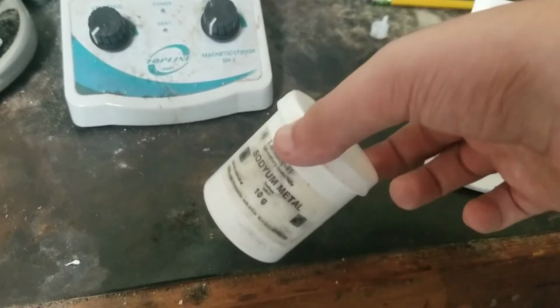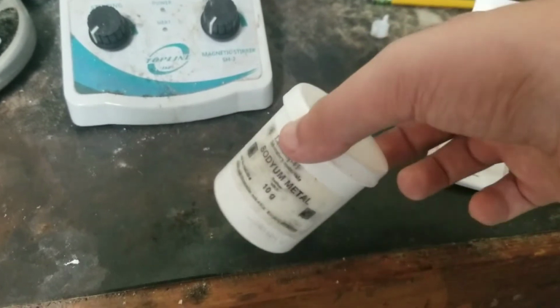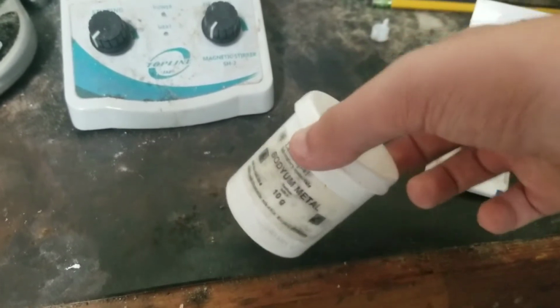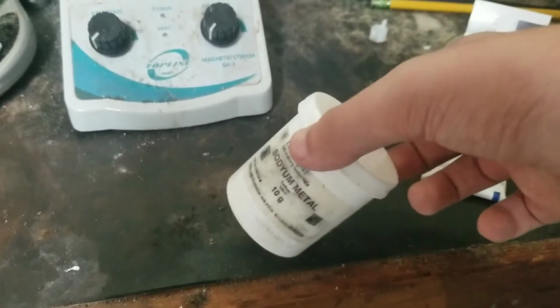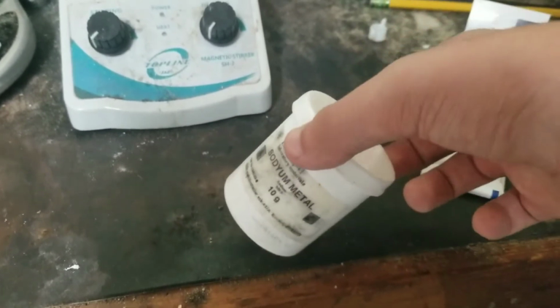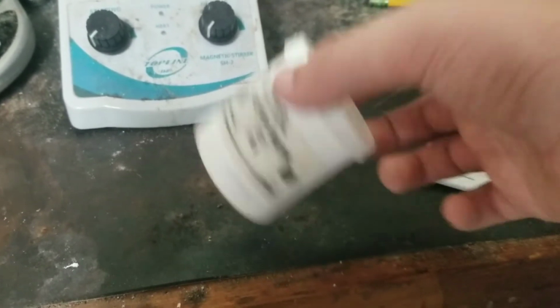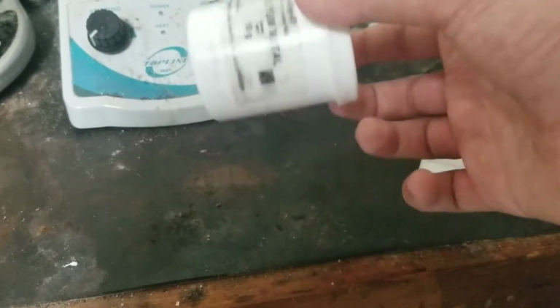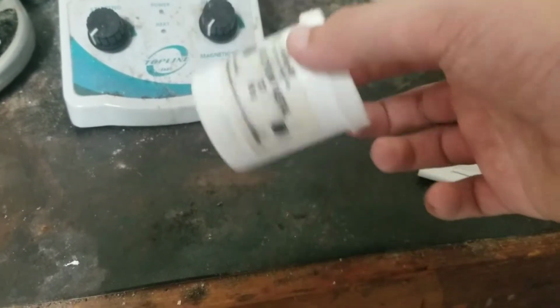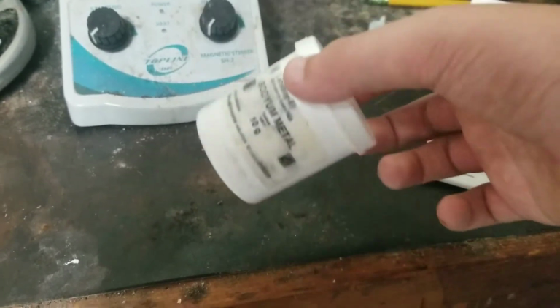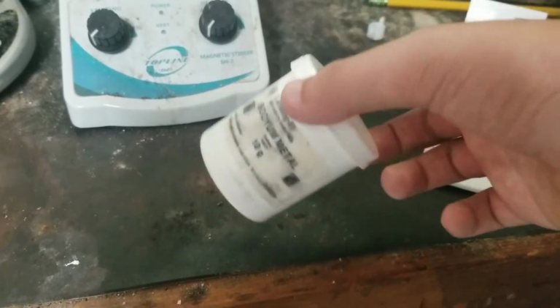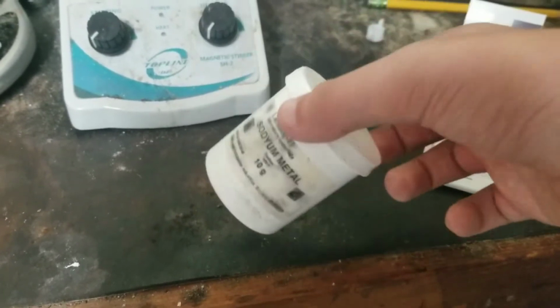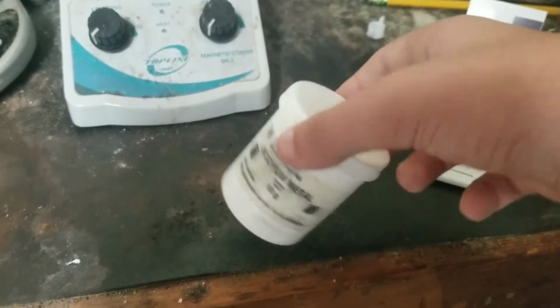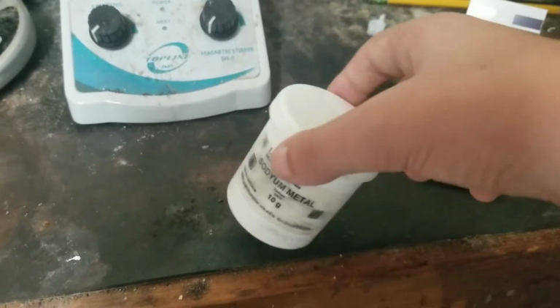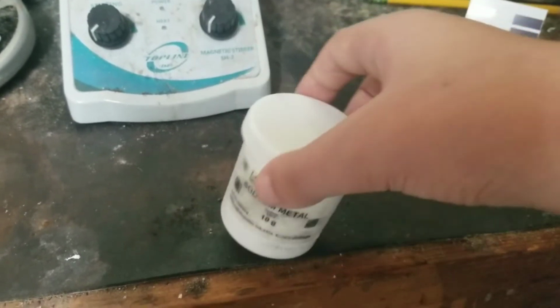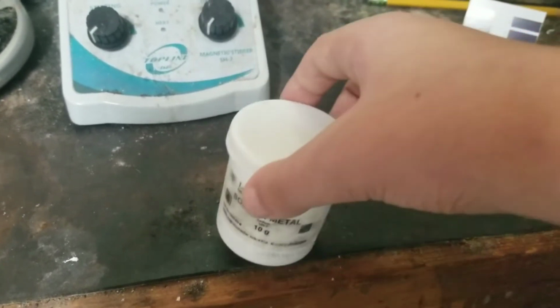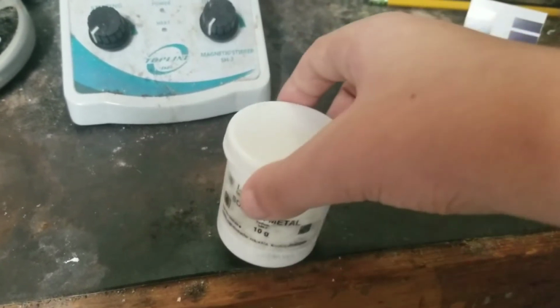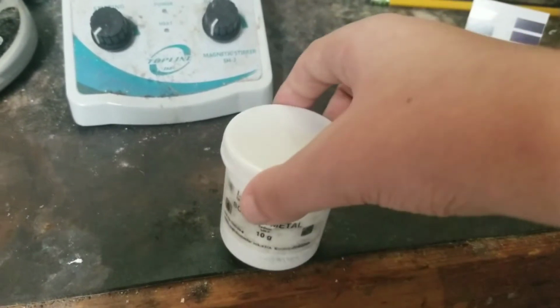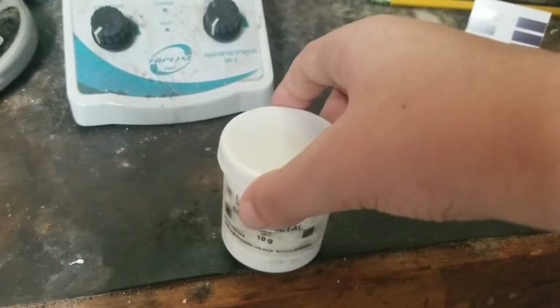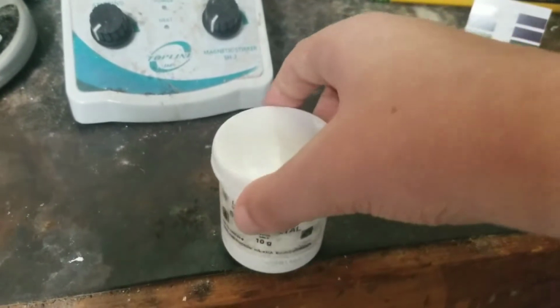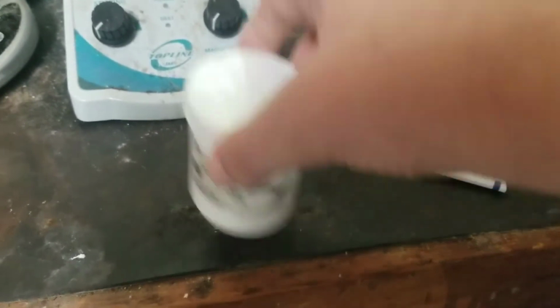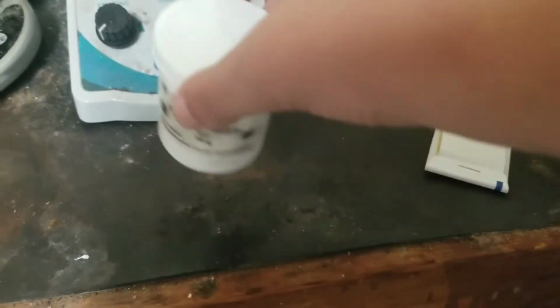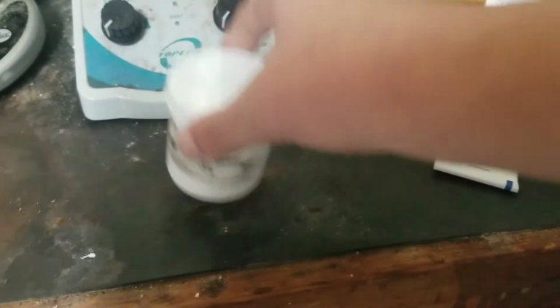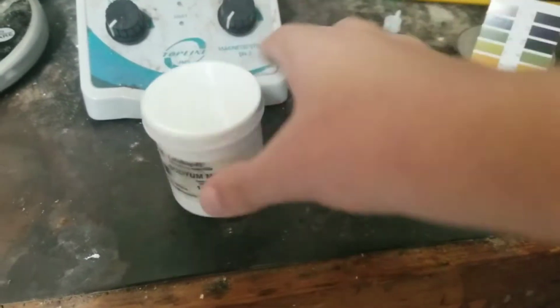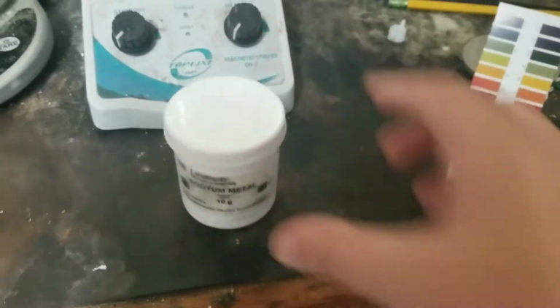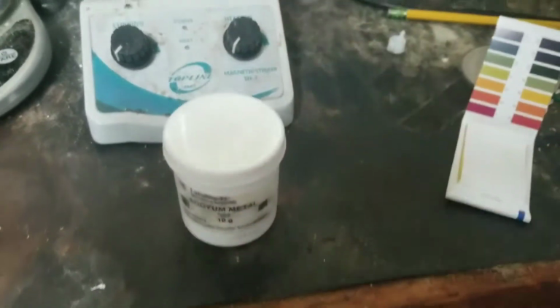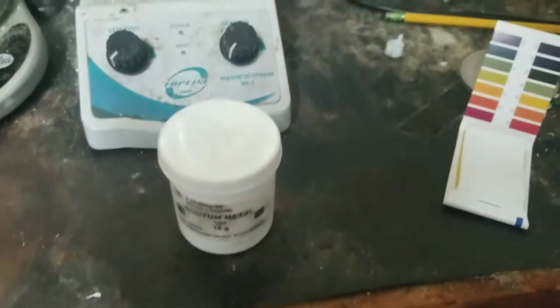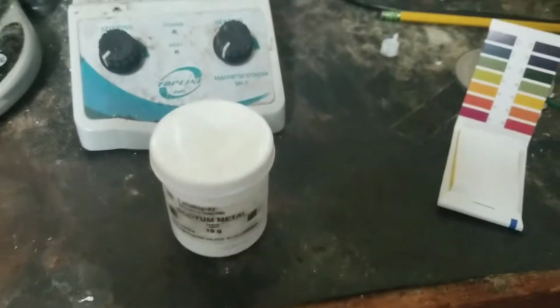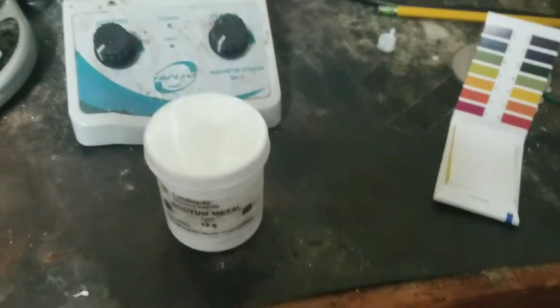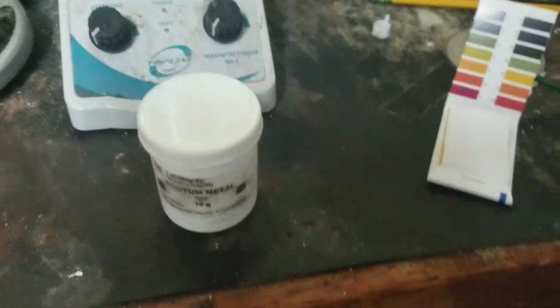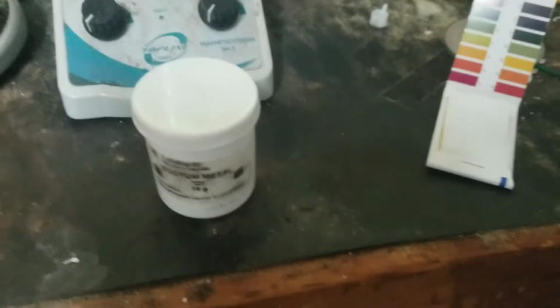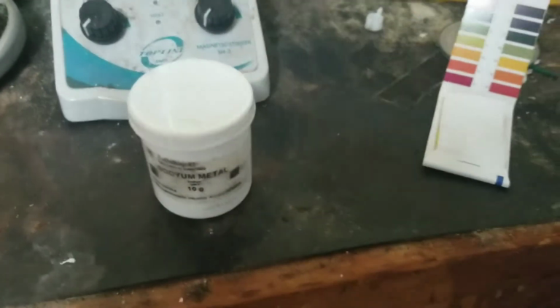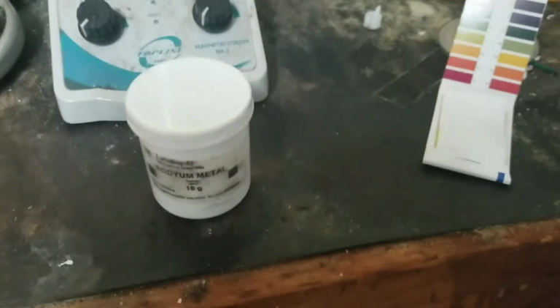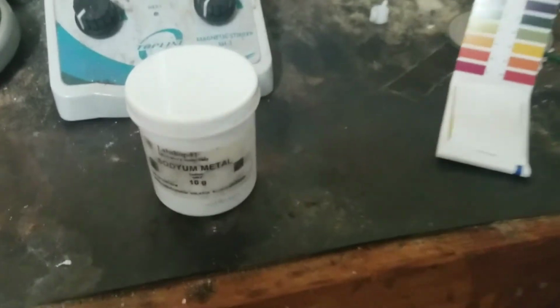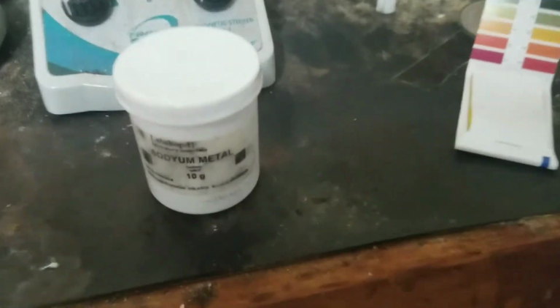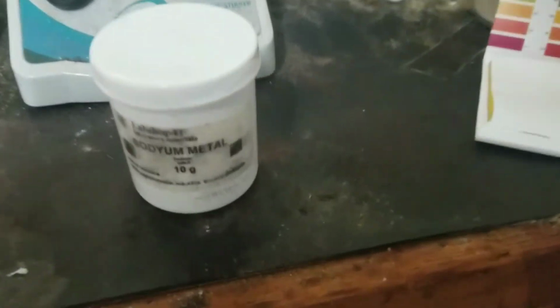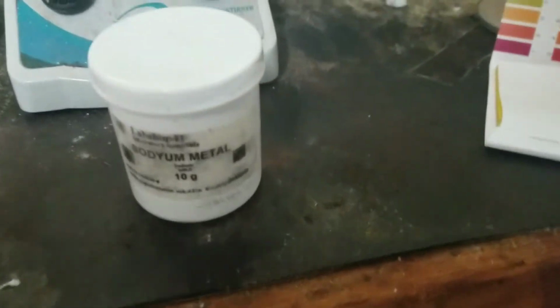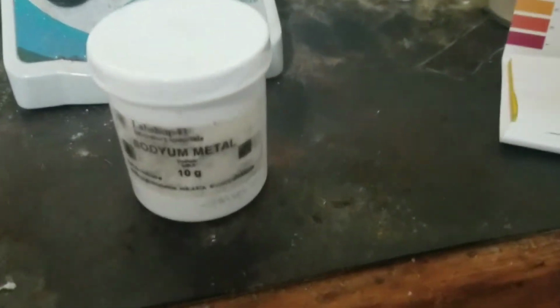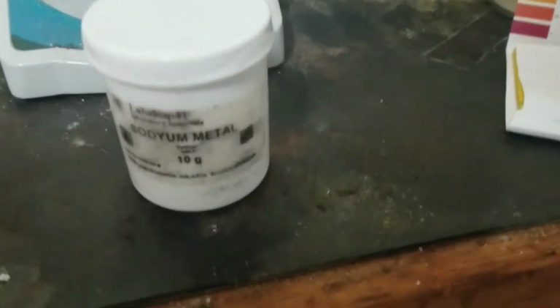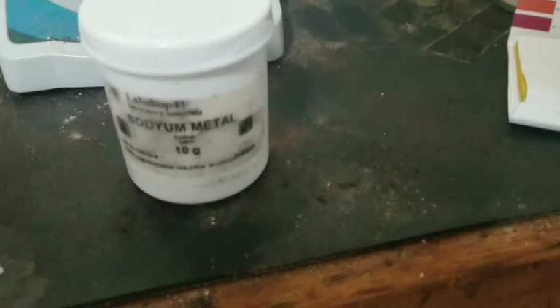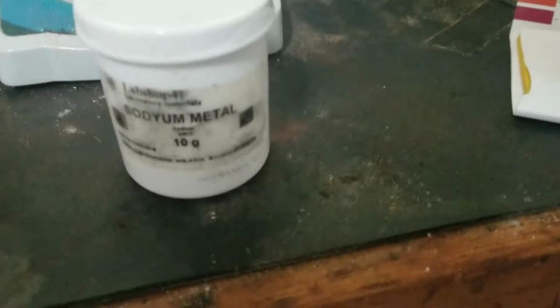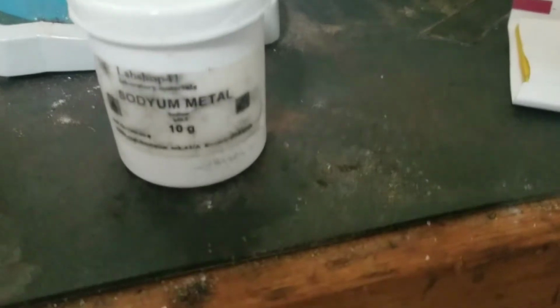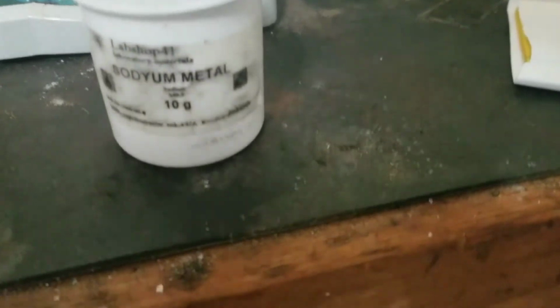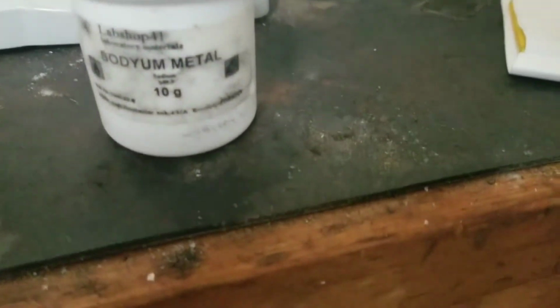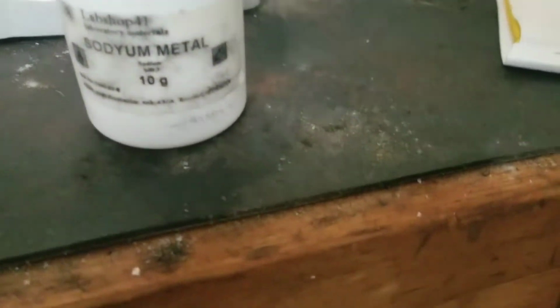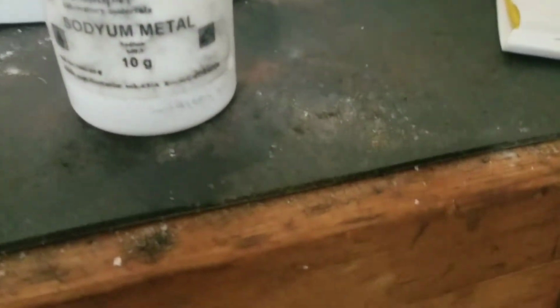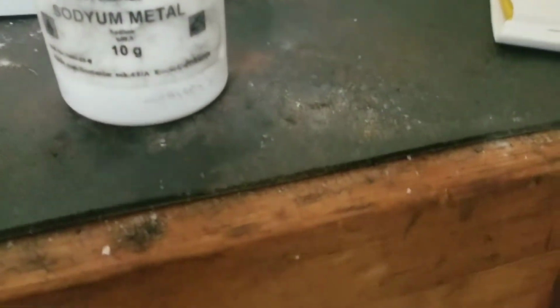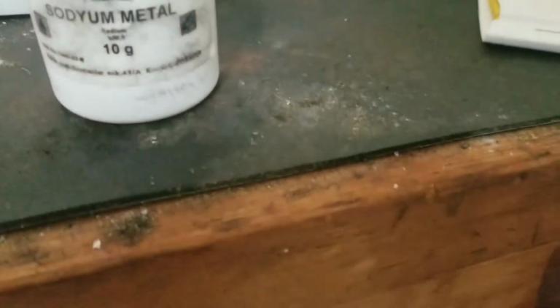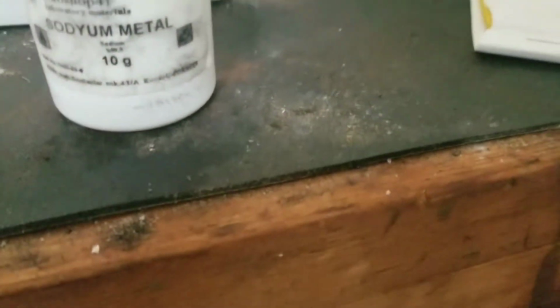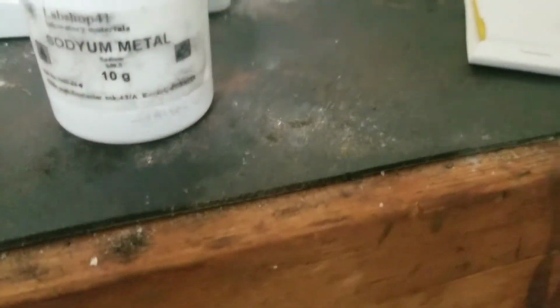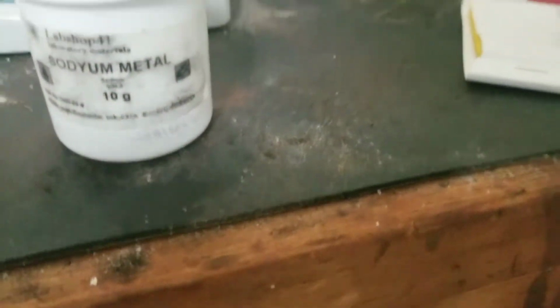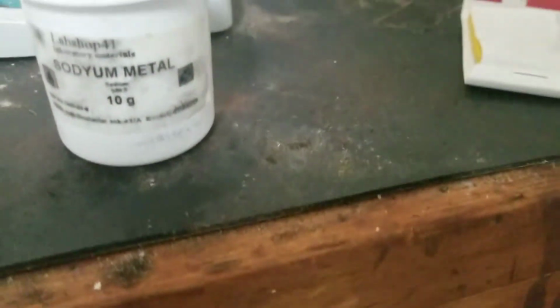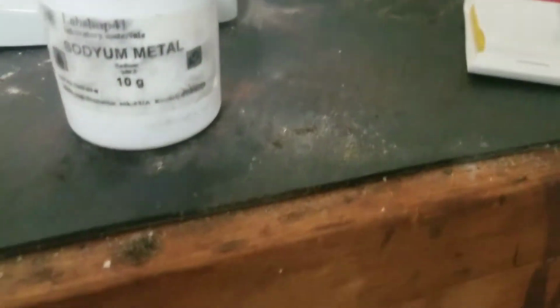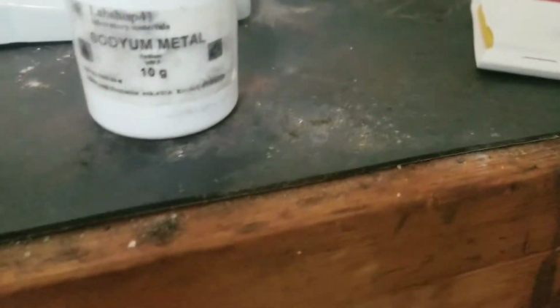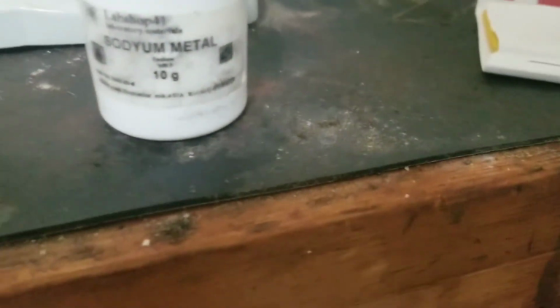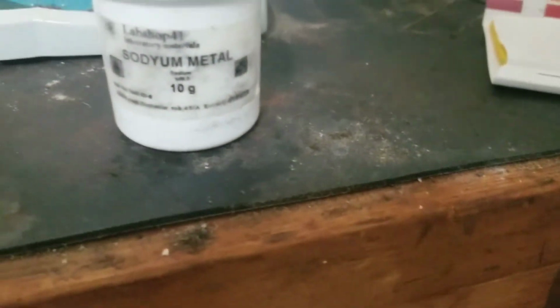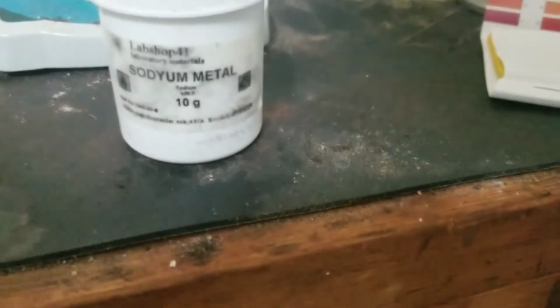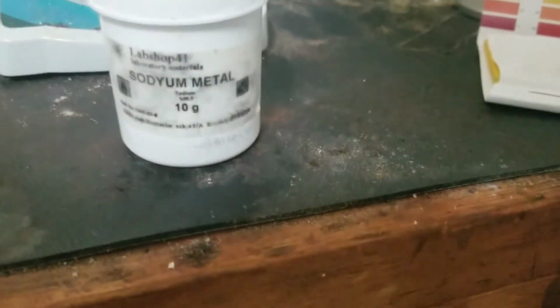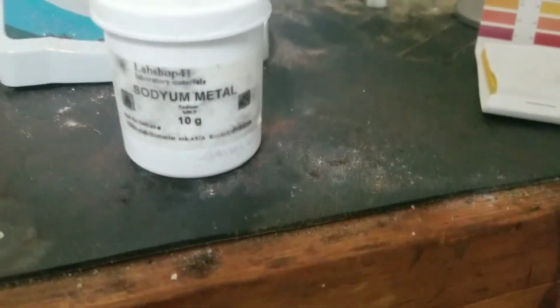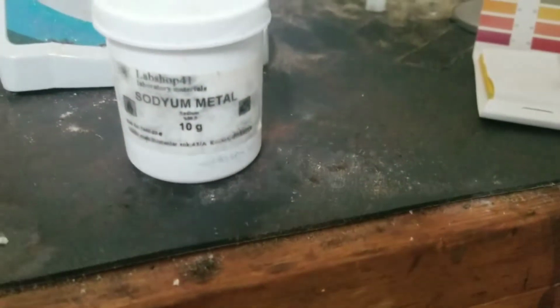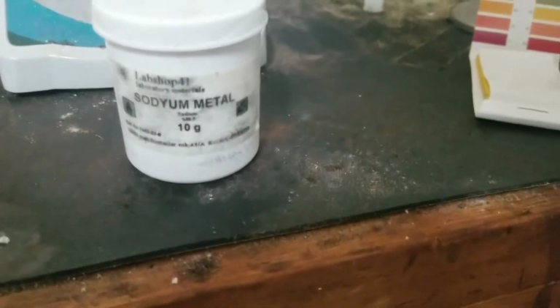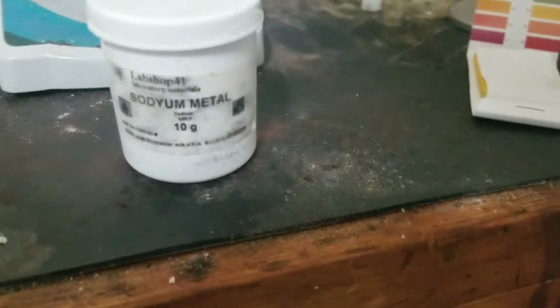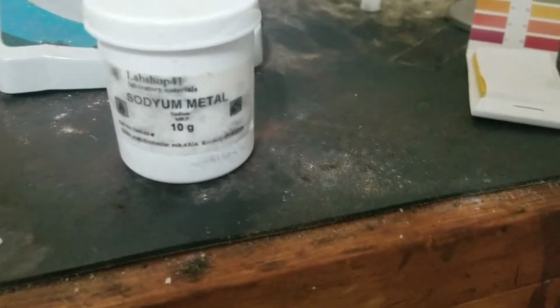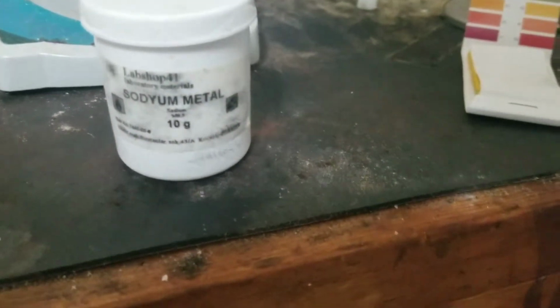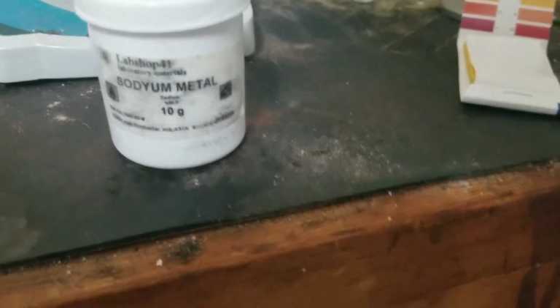You'll probably find someone throwing in a two pound chunk. And I only have — it says 10 grams — but I've used a lot of it.